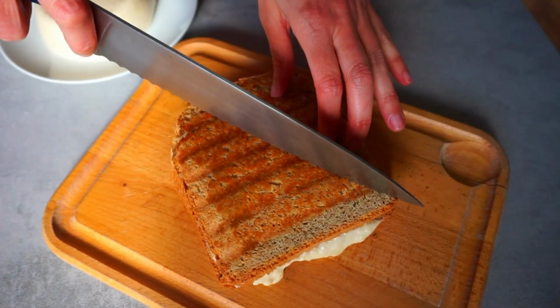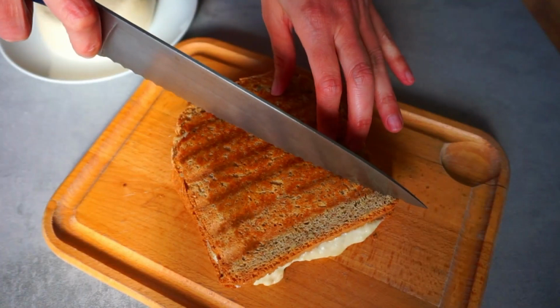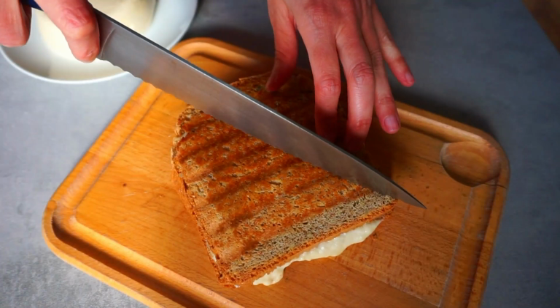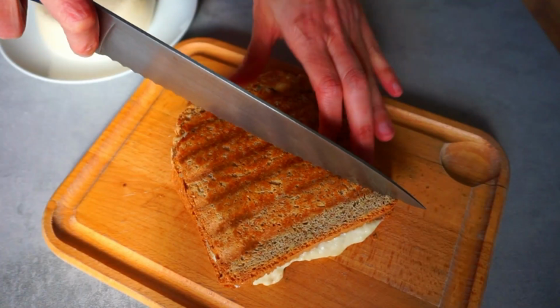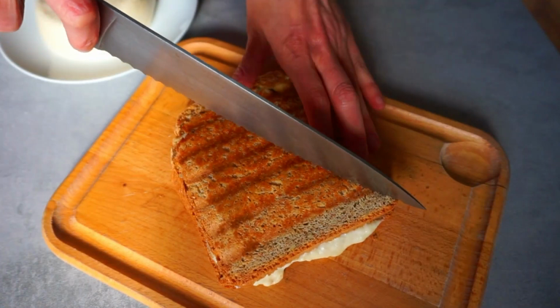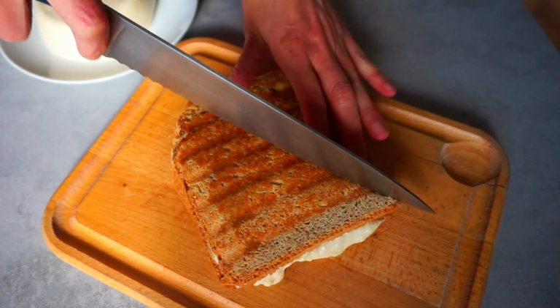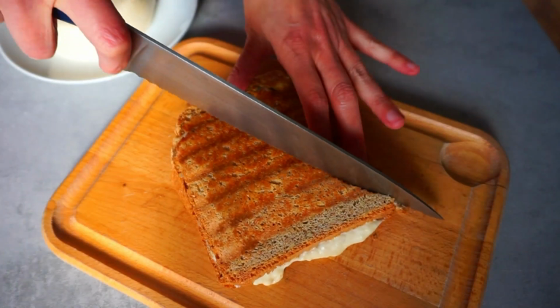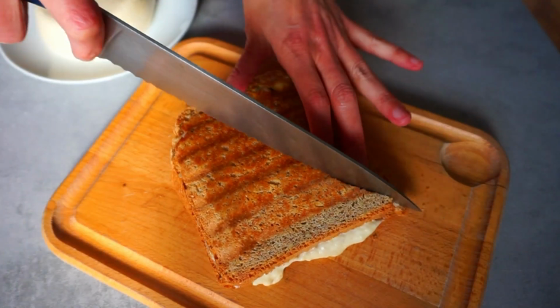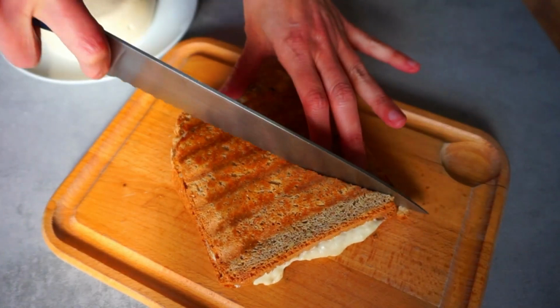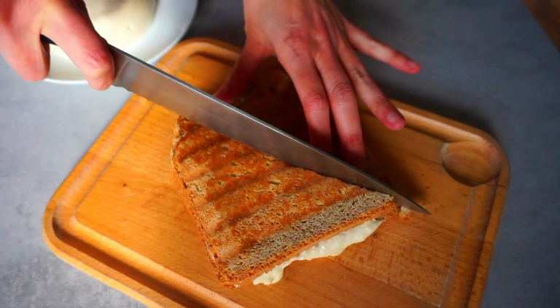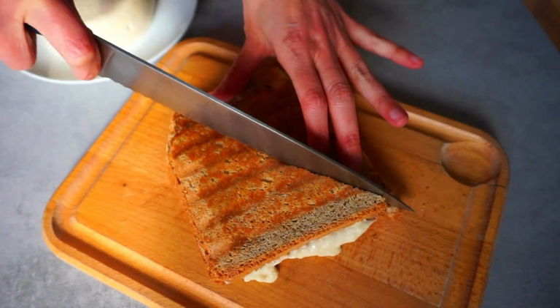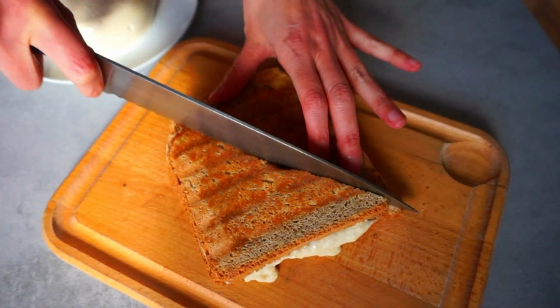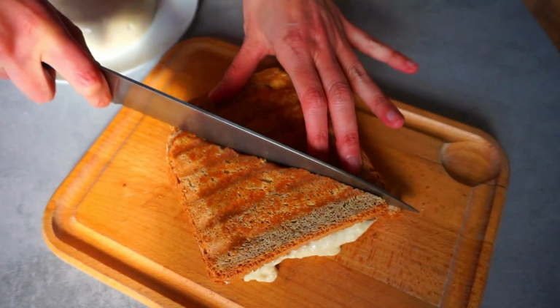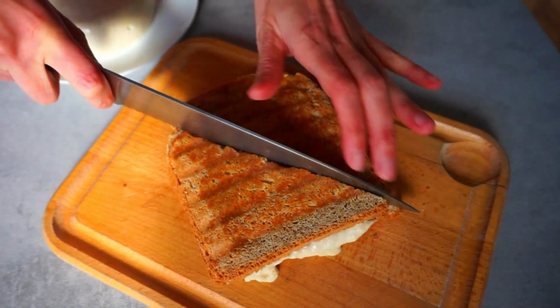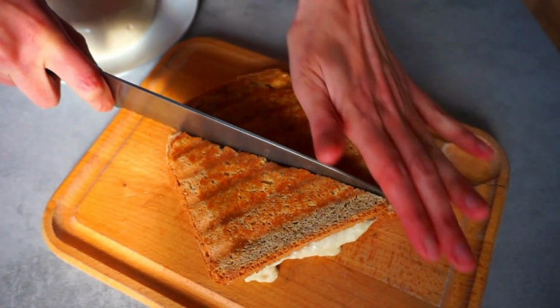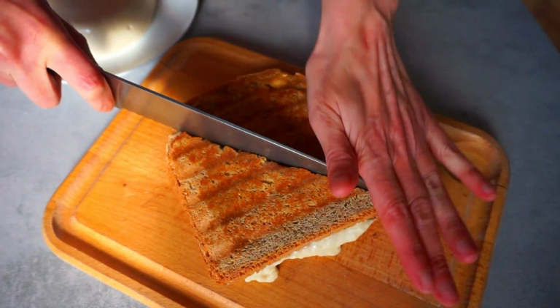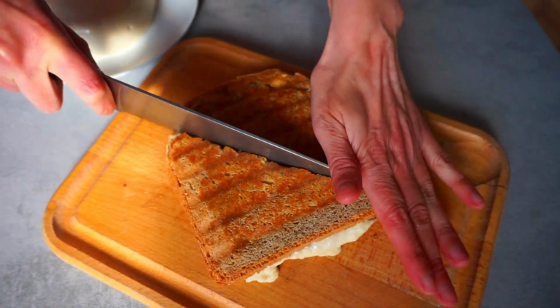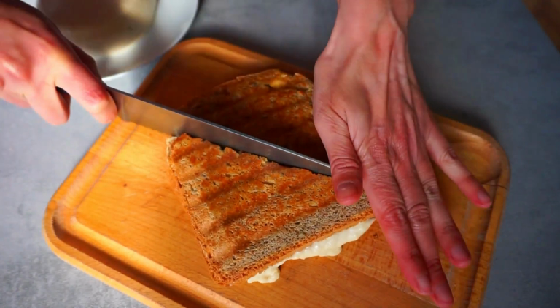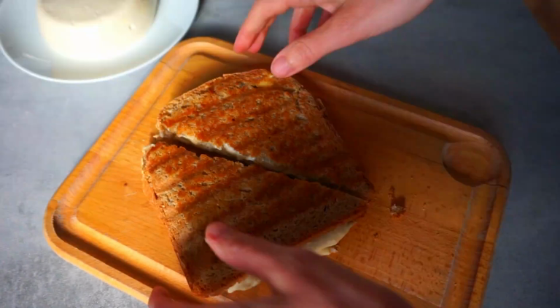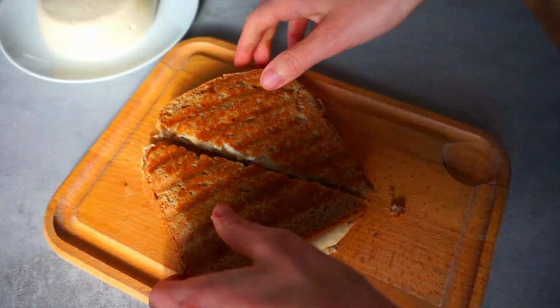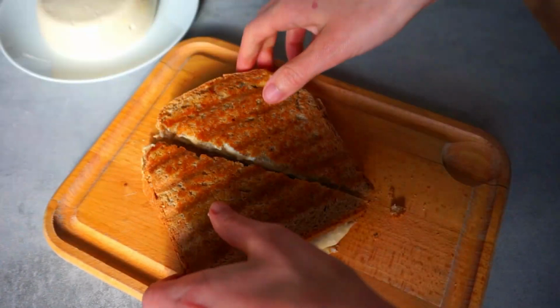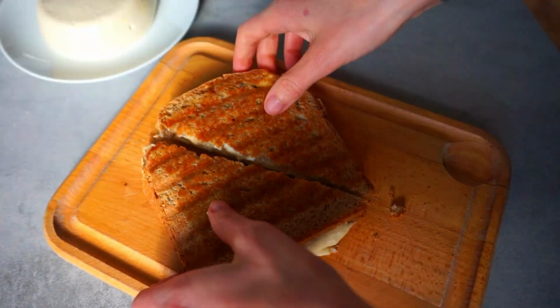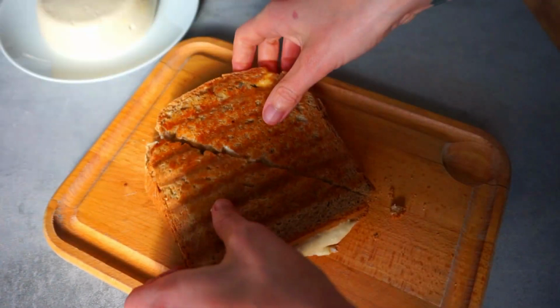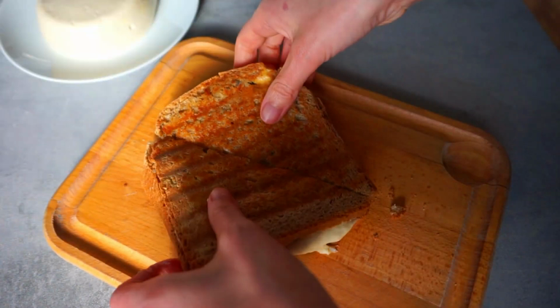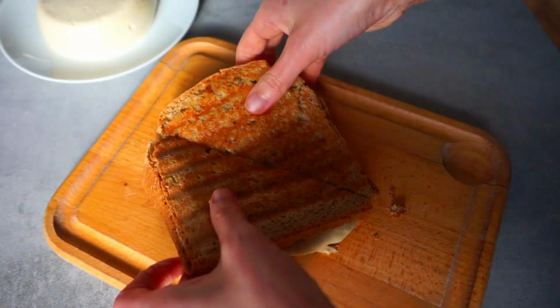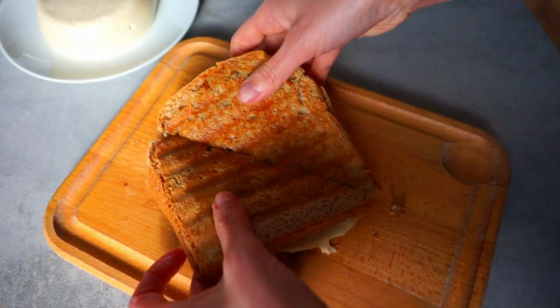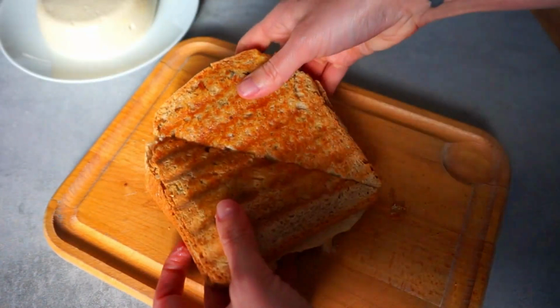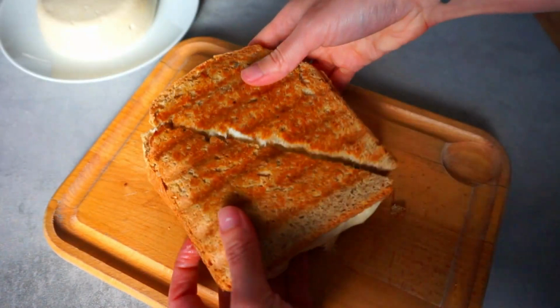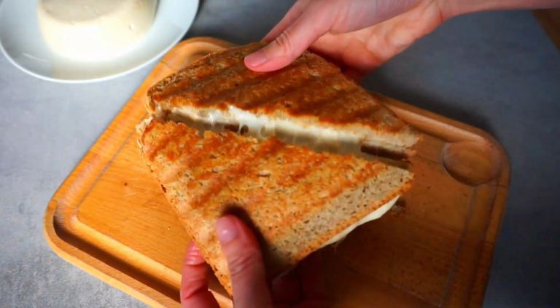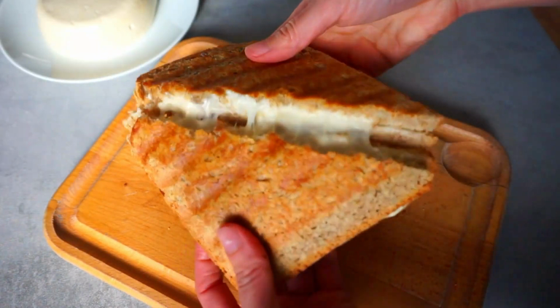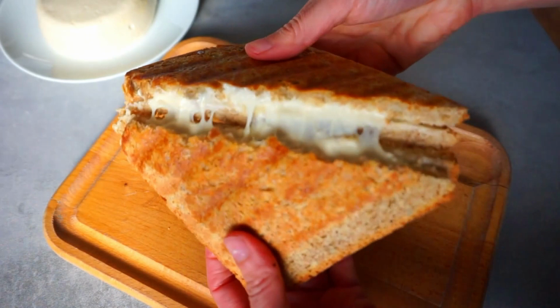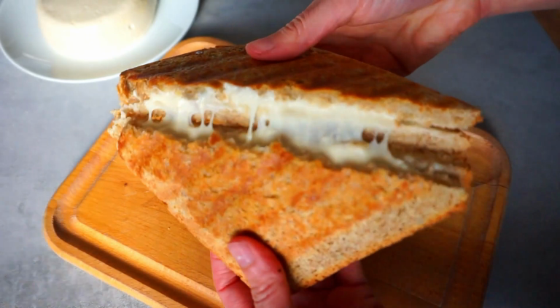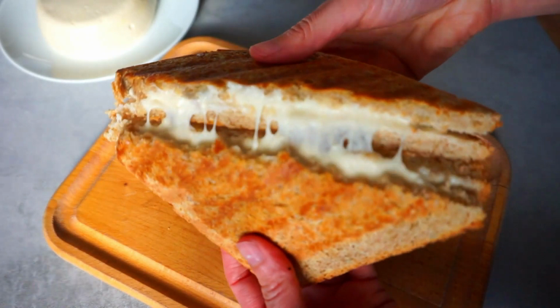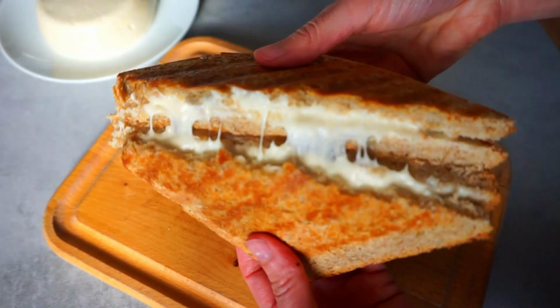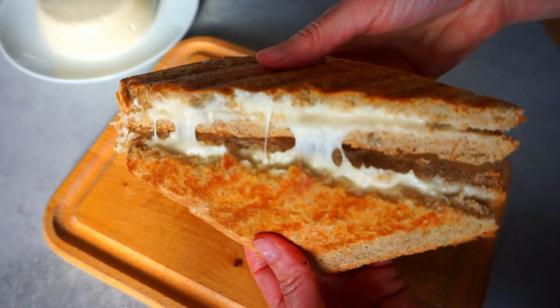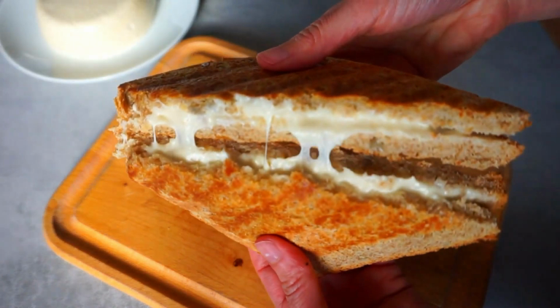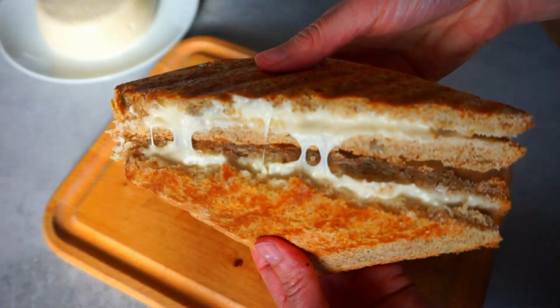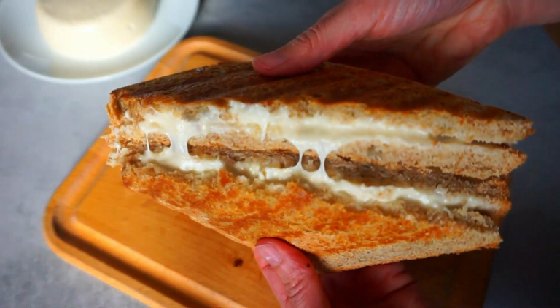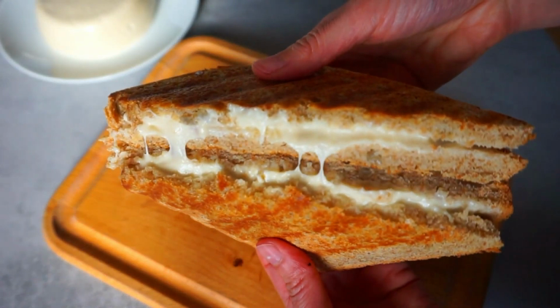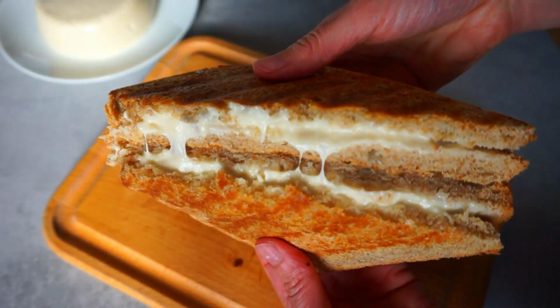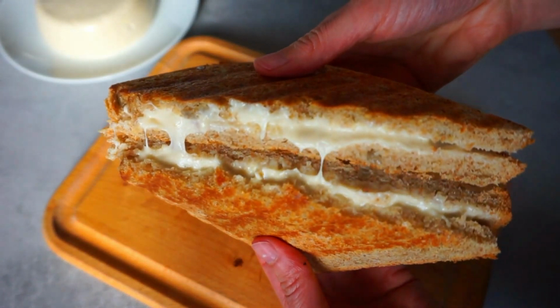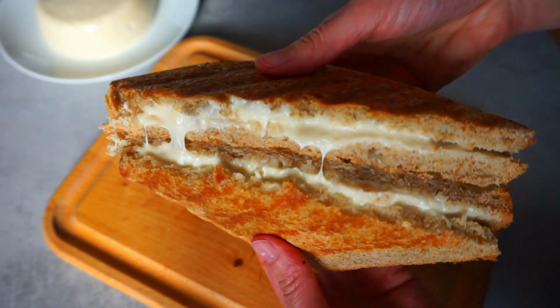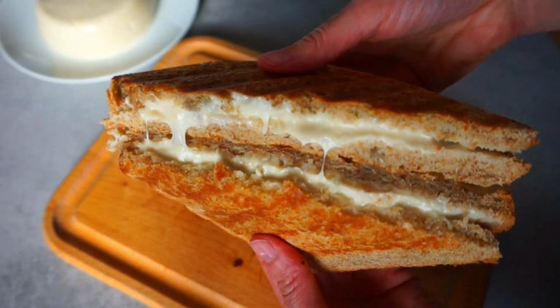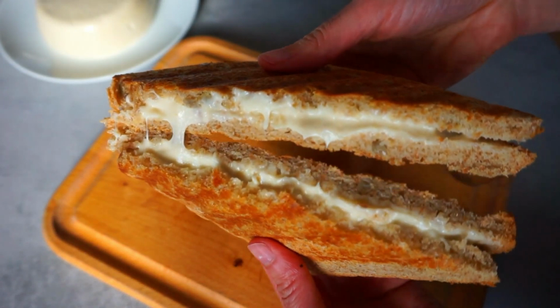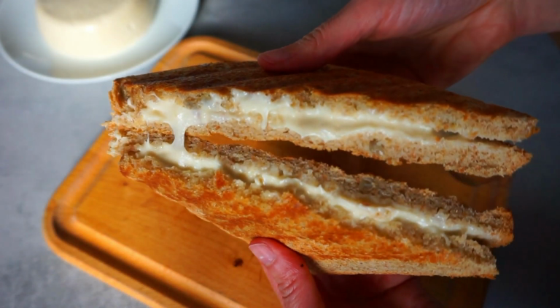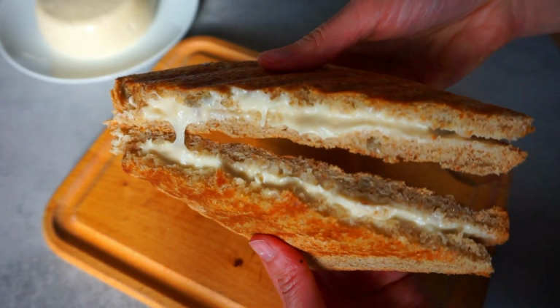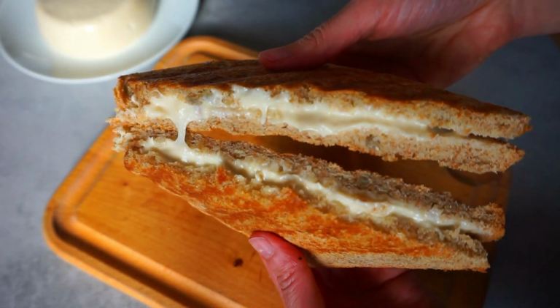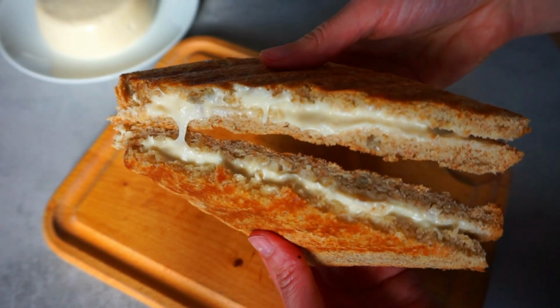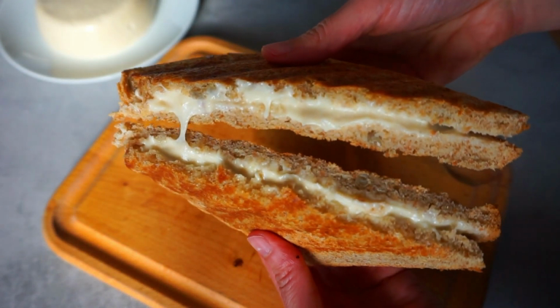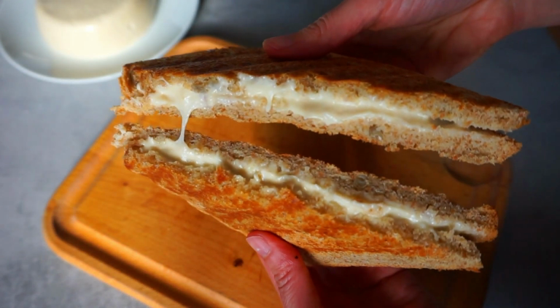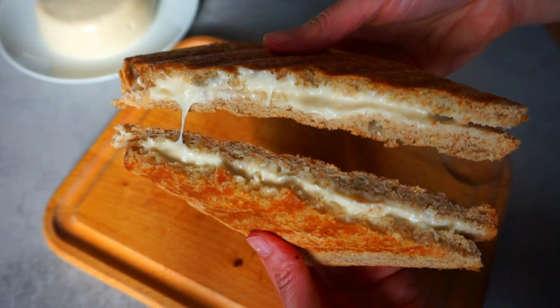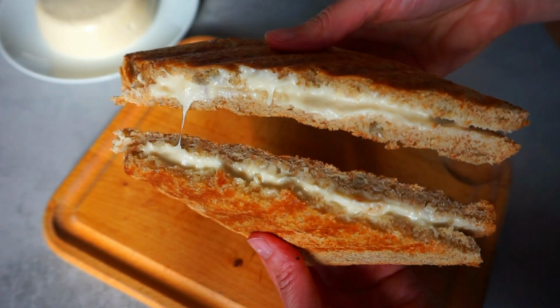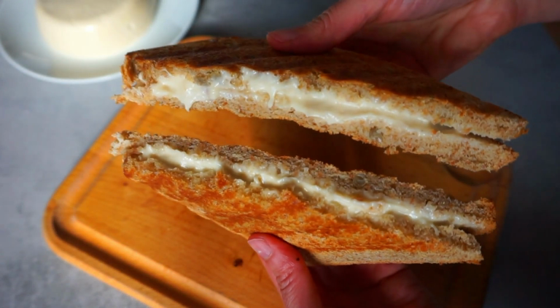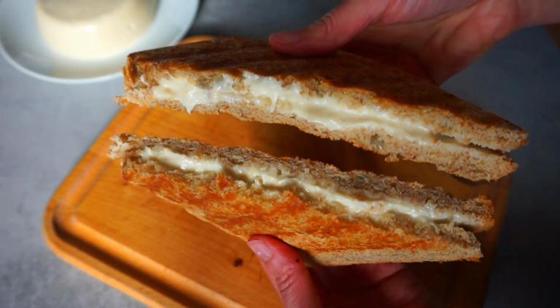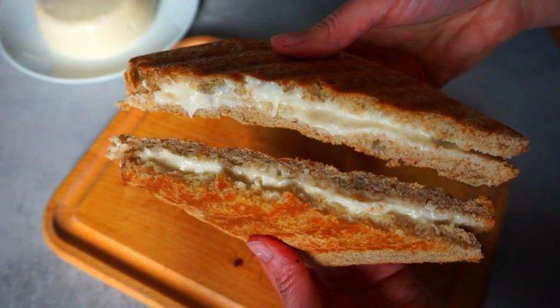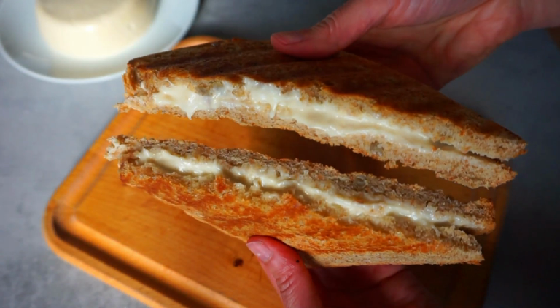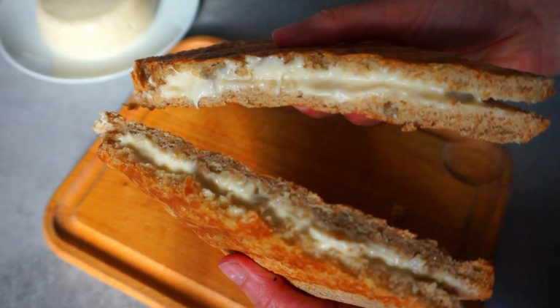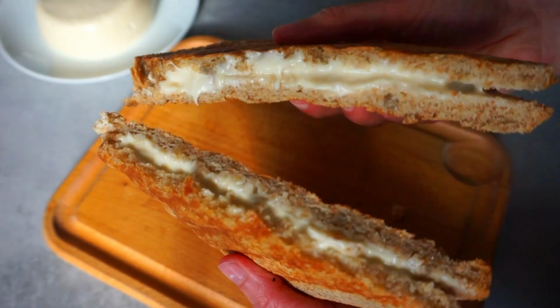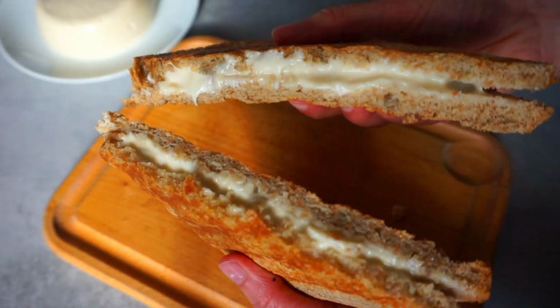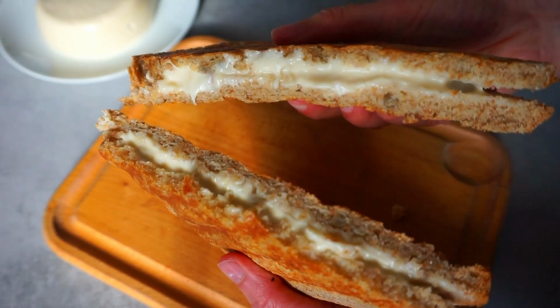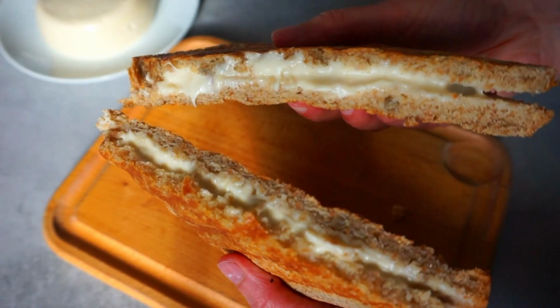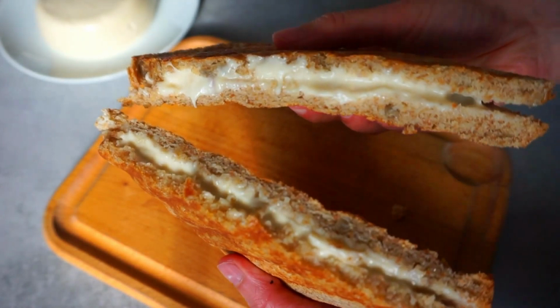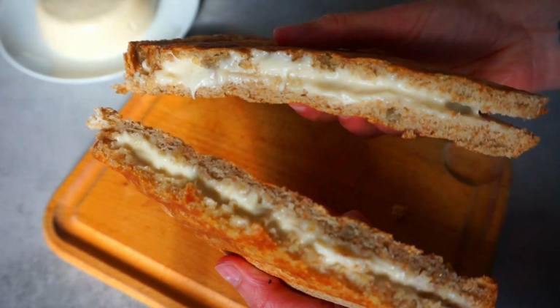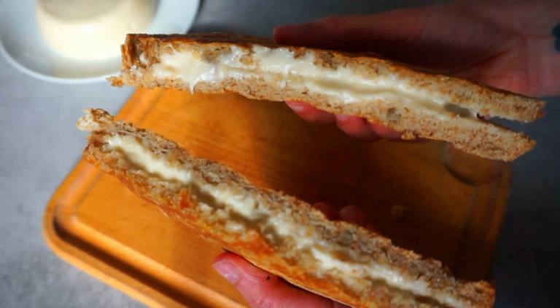And that's it for today. I hope you enjoyed learning how to make this vegan mozzarella. Thanks for watching and I'll see you in the next video.